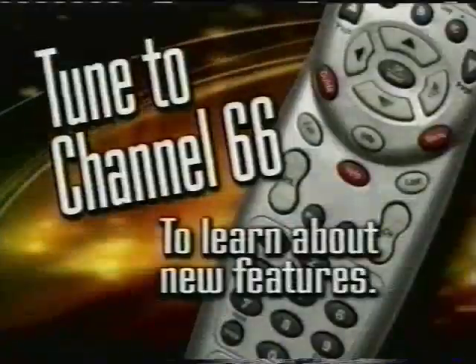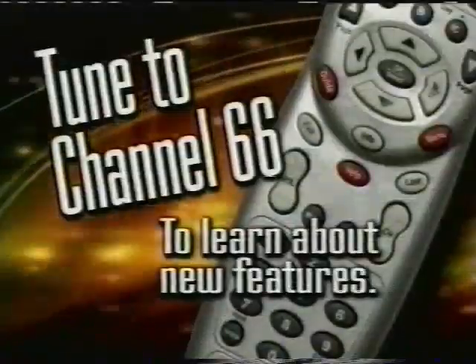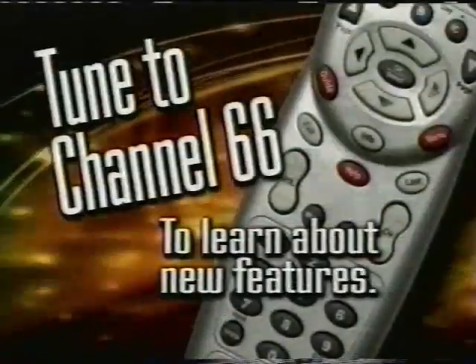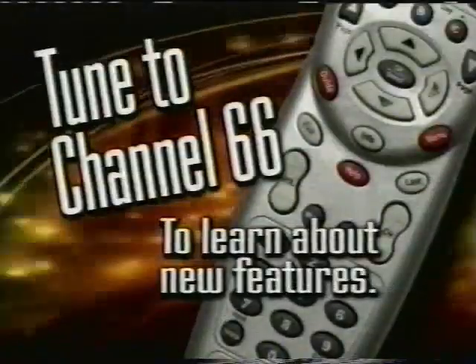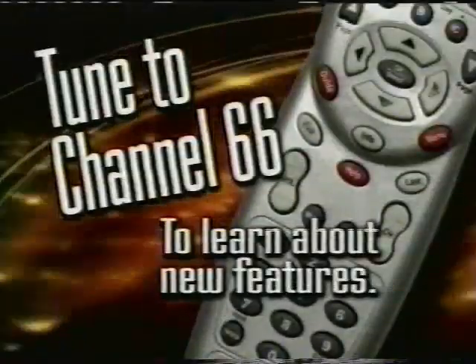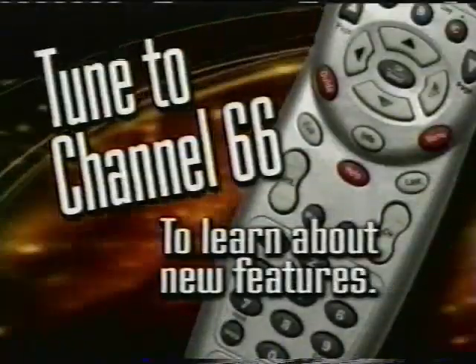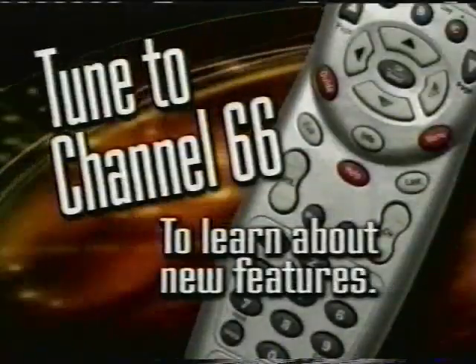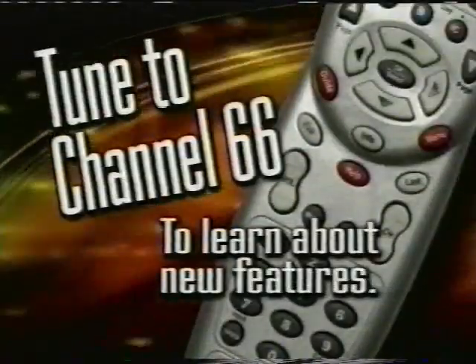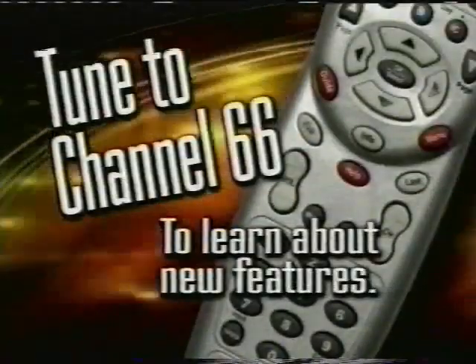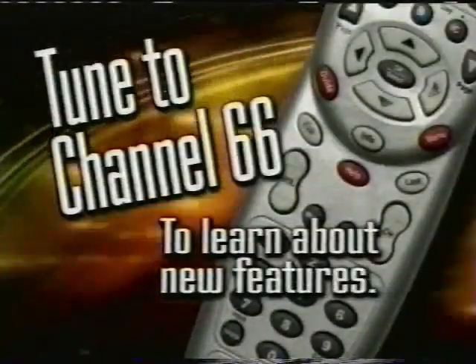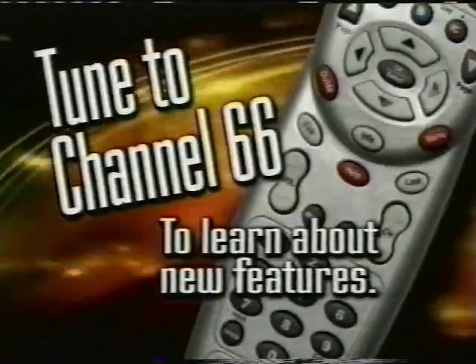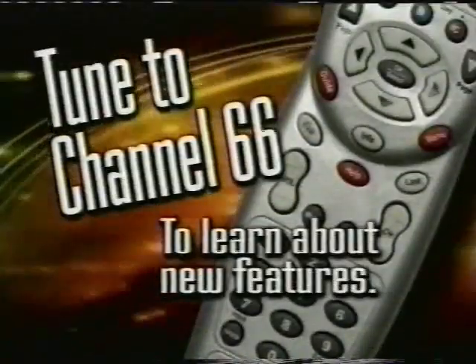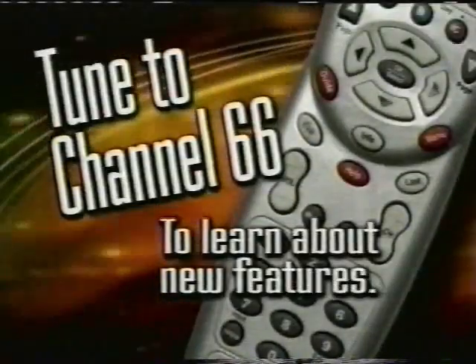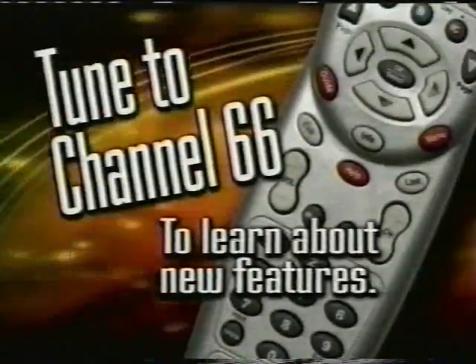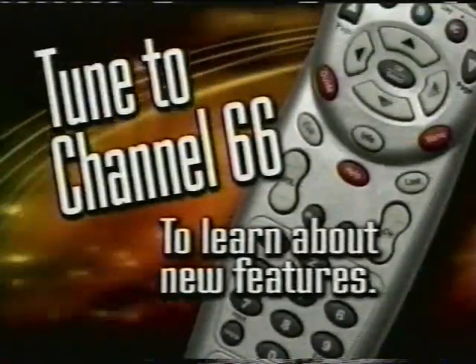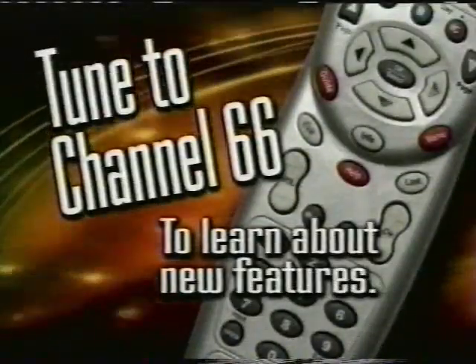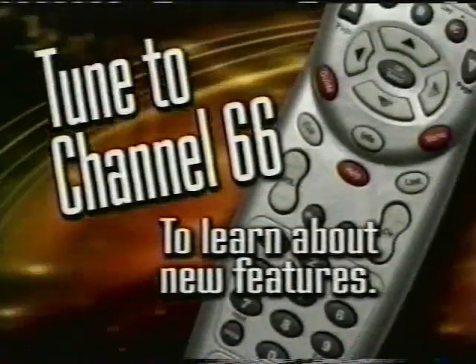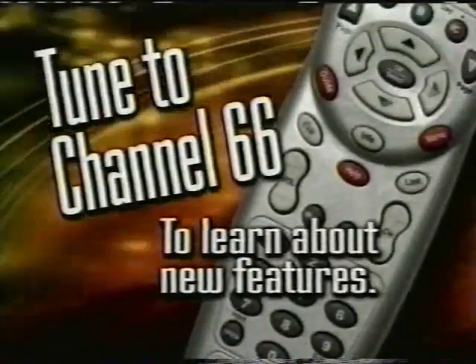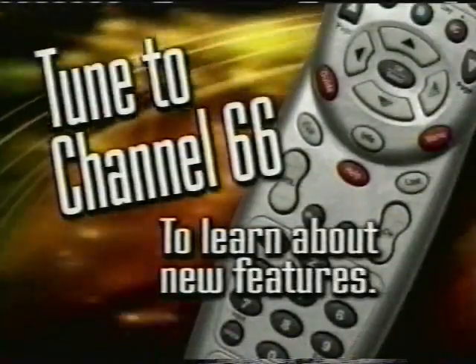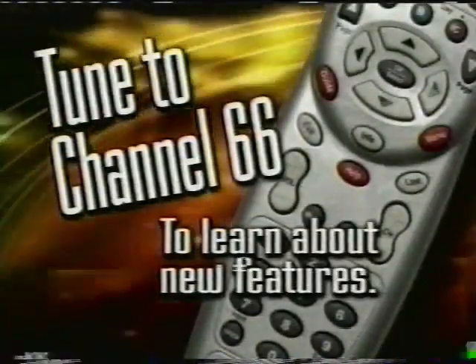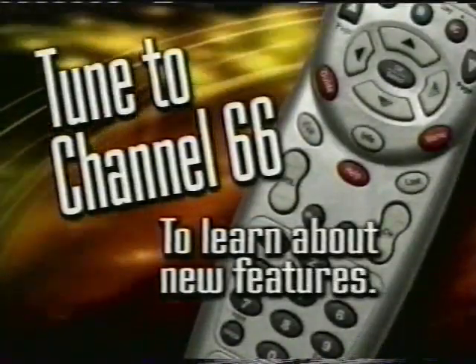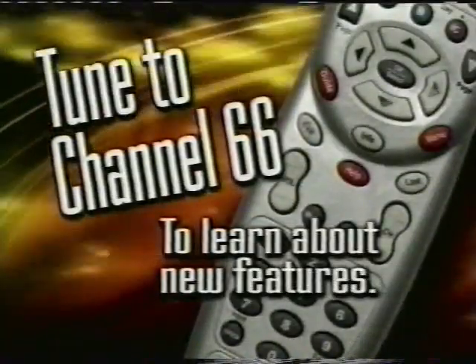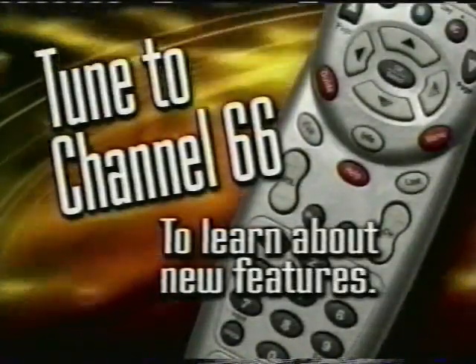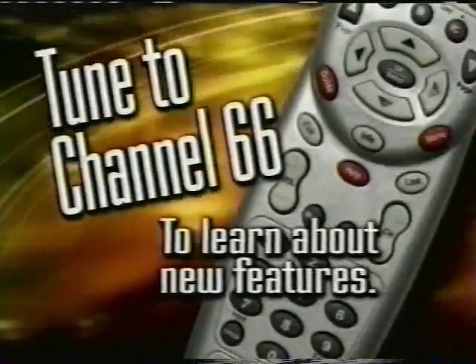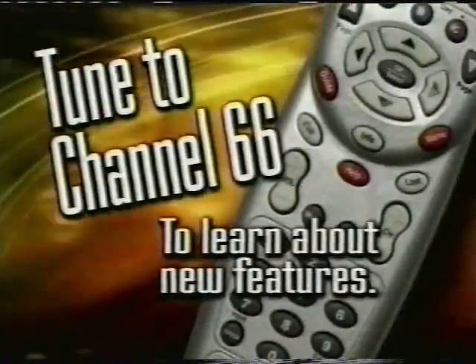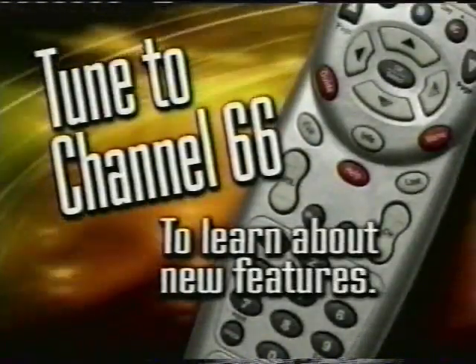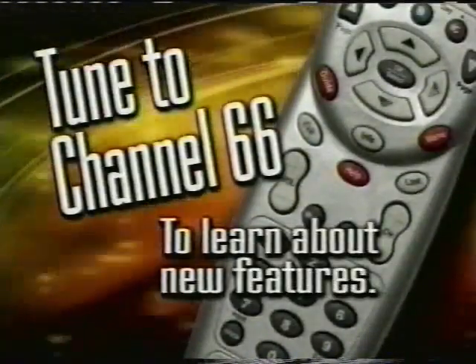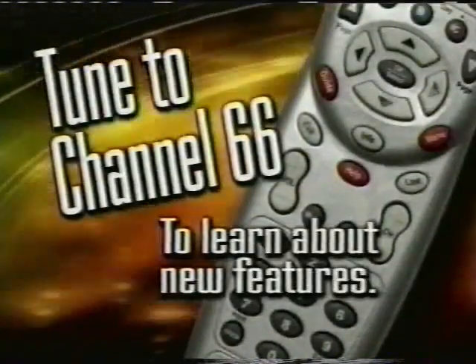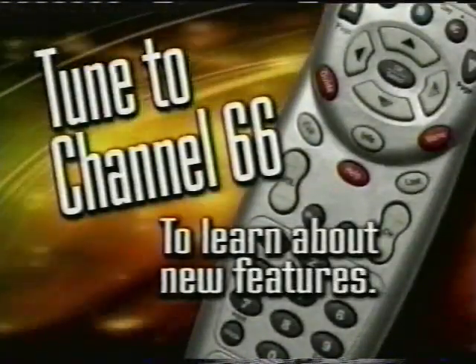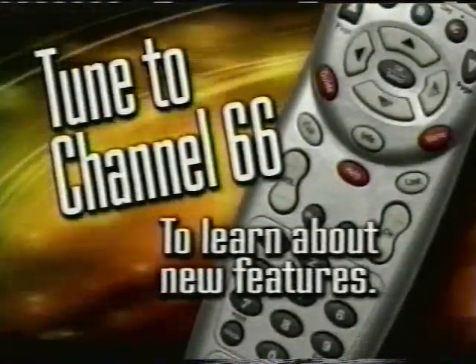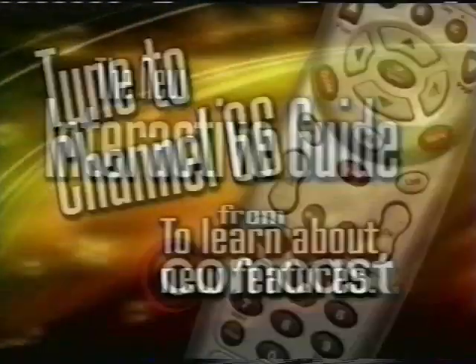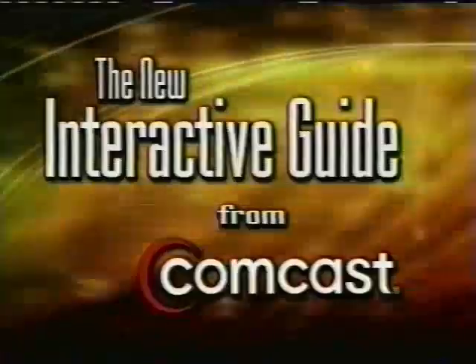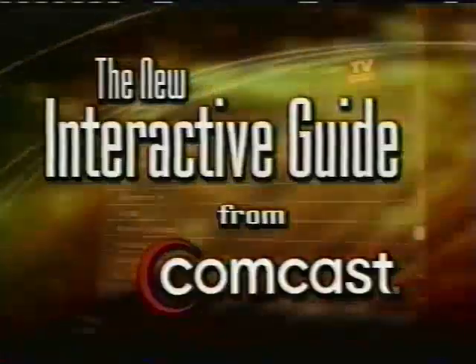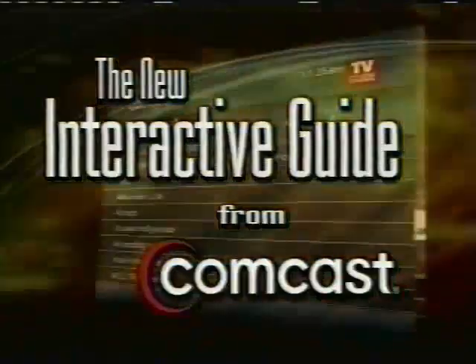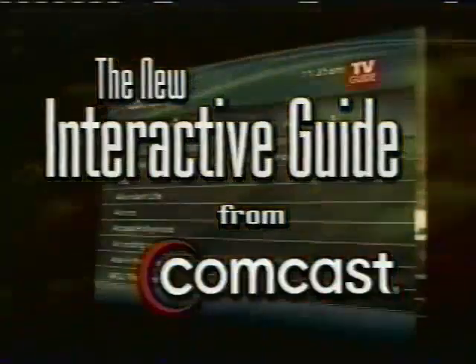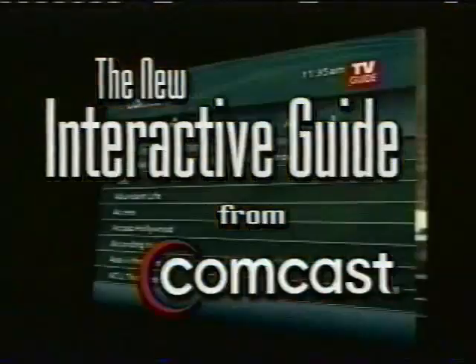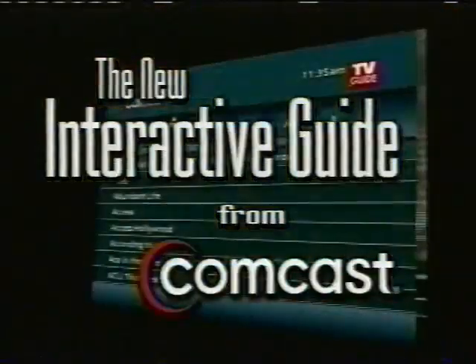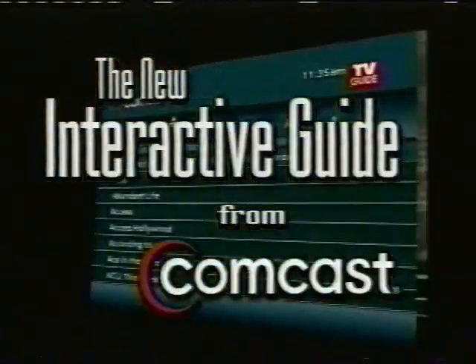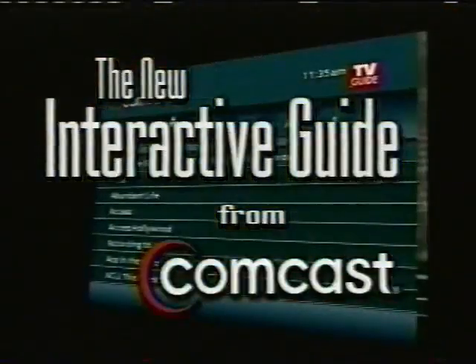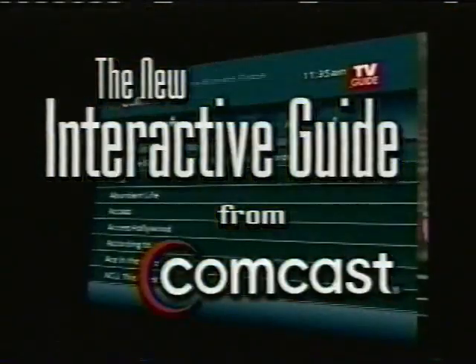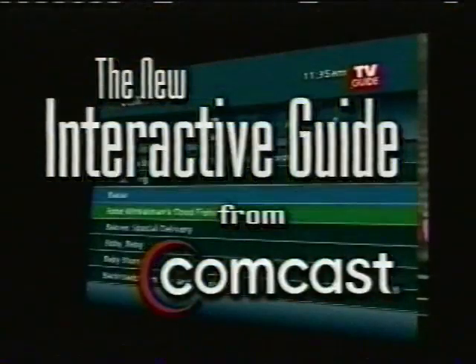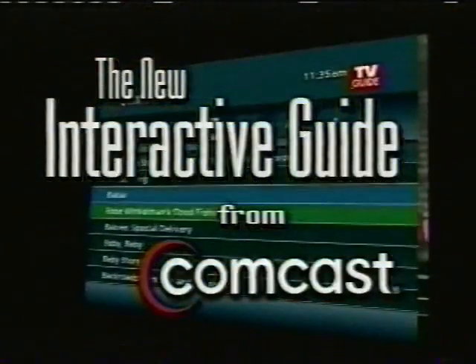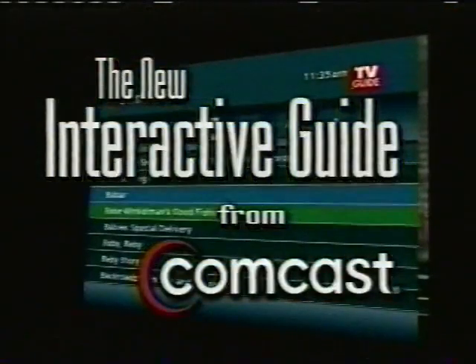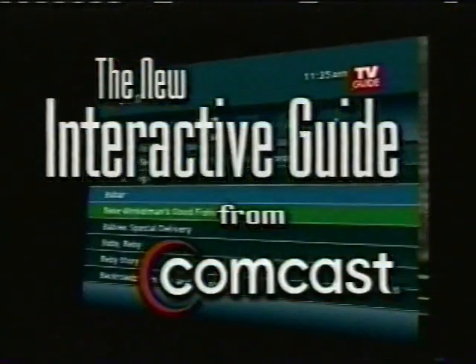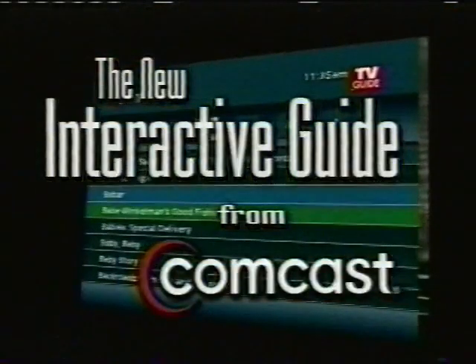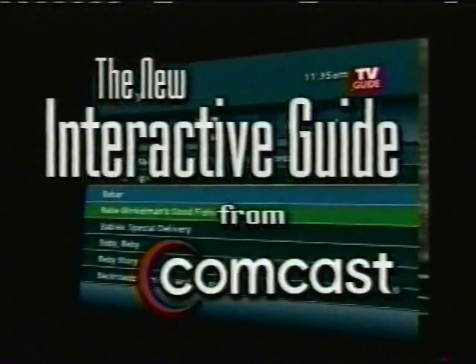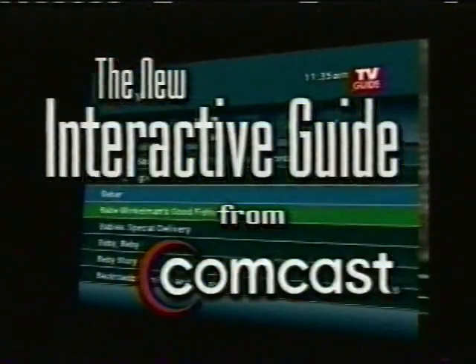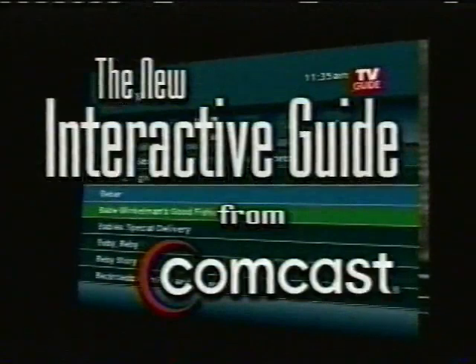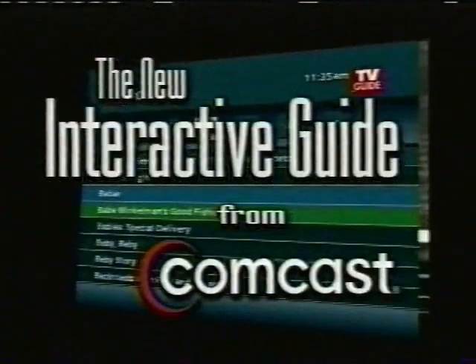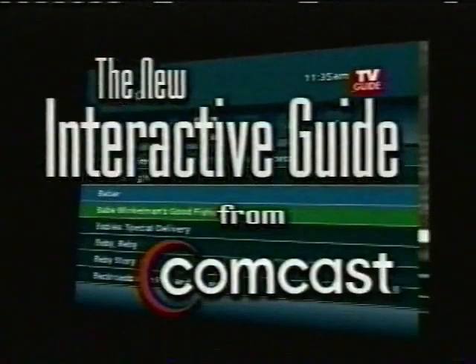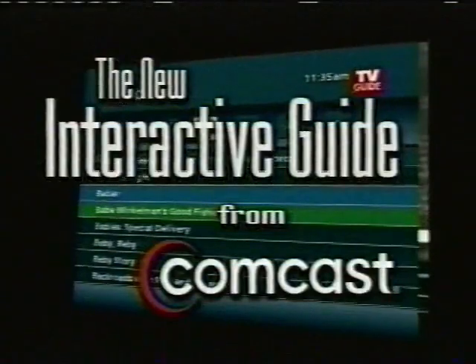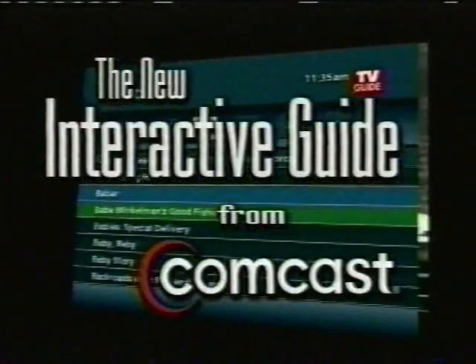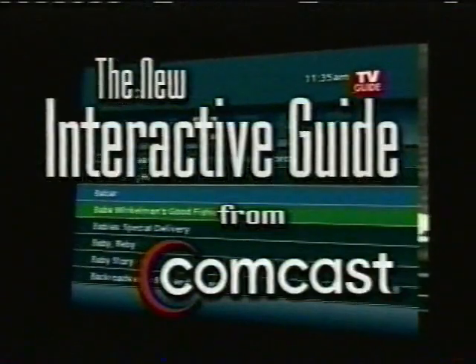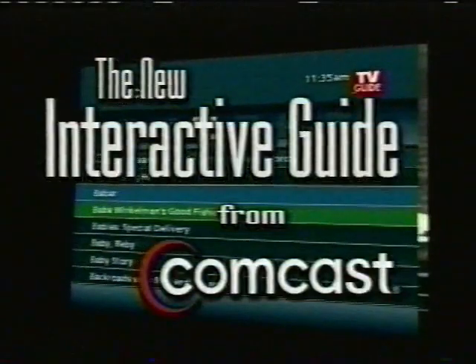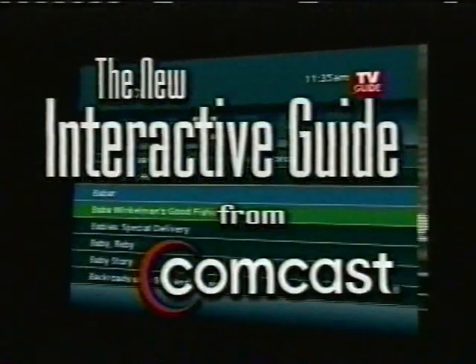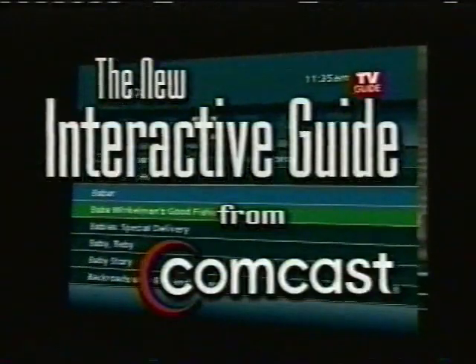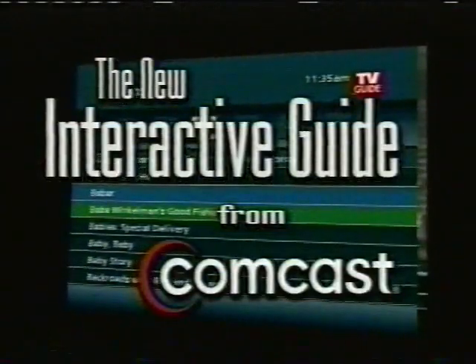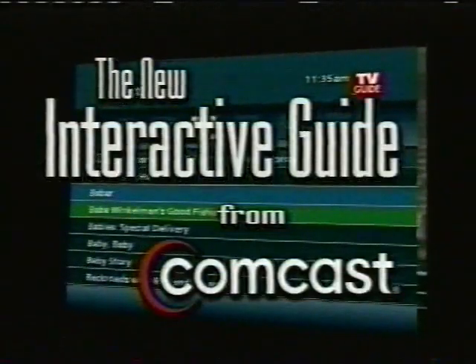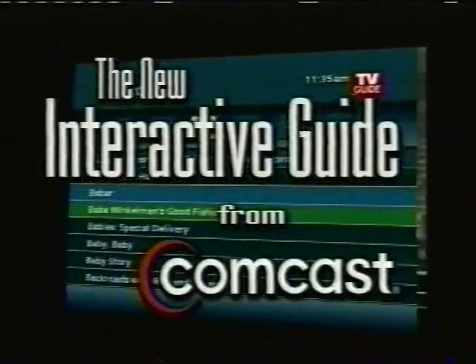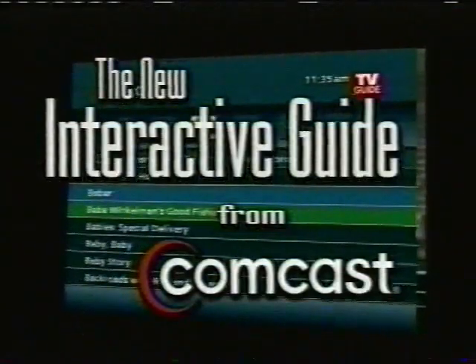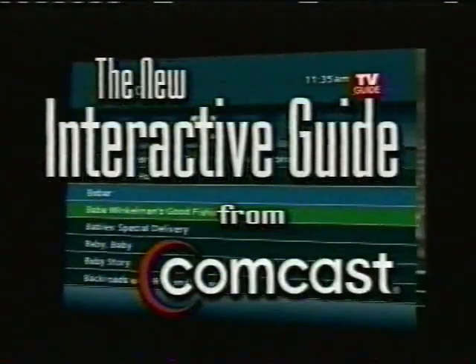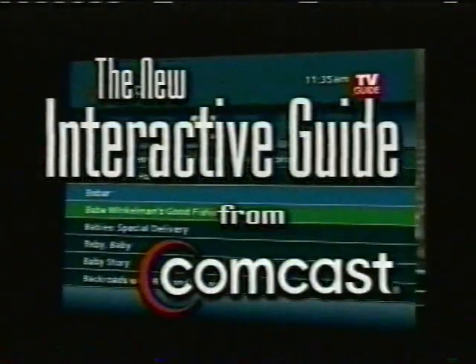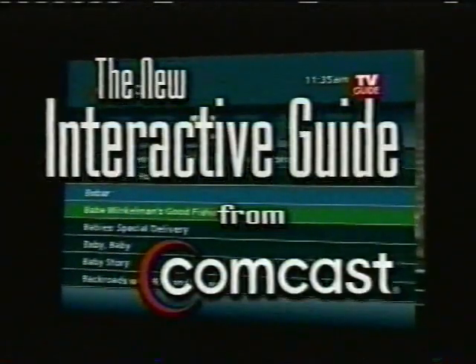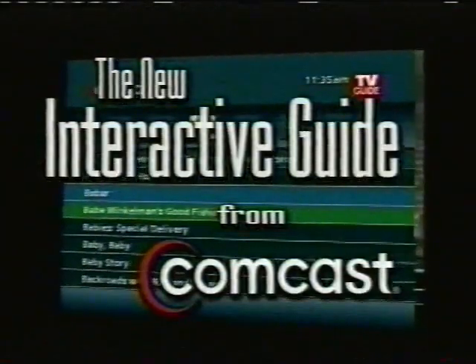To learn more about the new guide, tune to Comcast 66. The new interactive guide is here, only on Comcast Digital Cable.